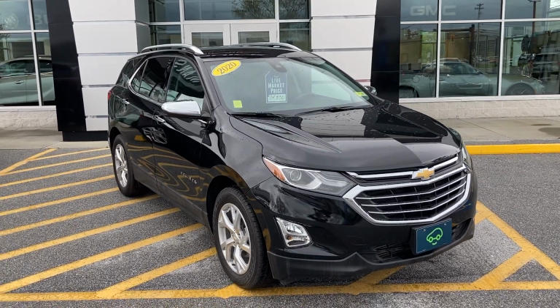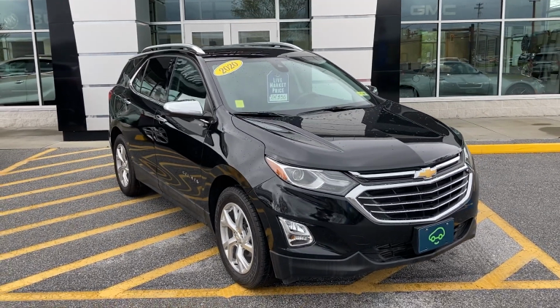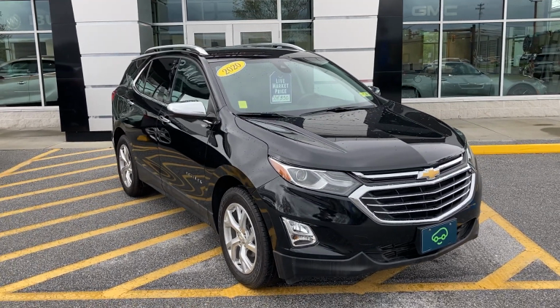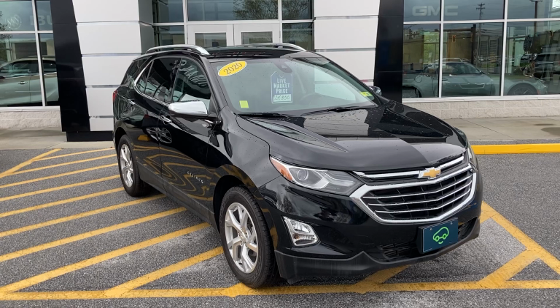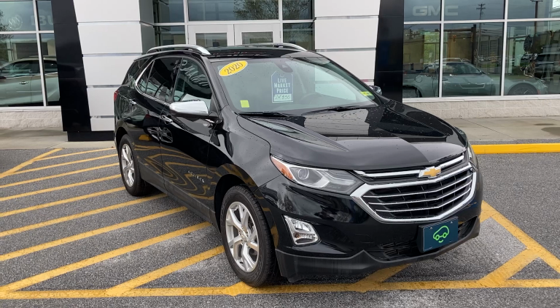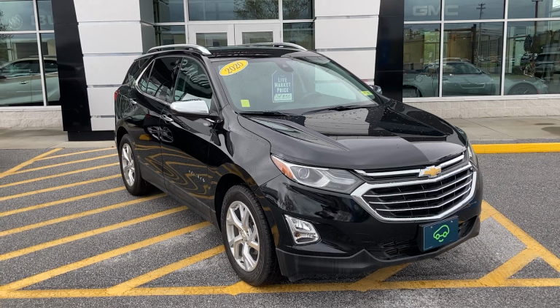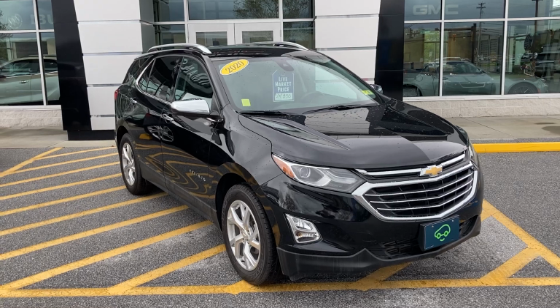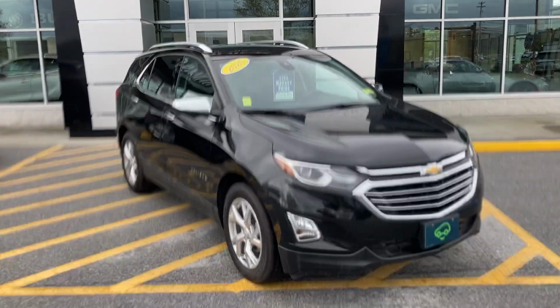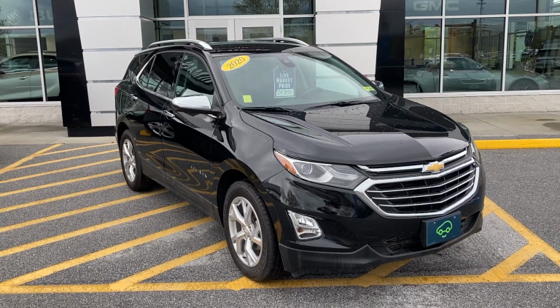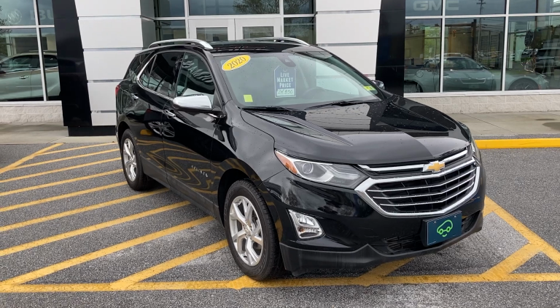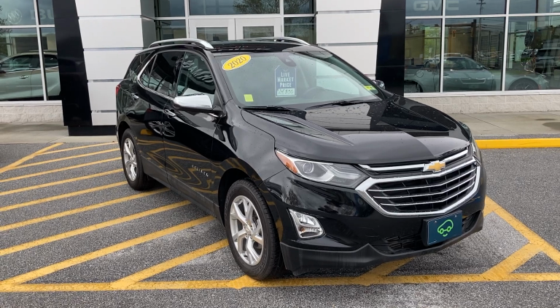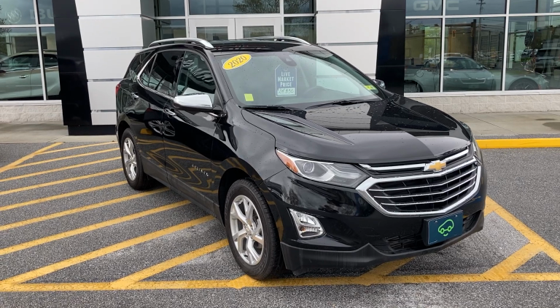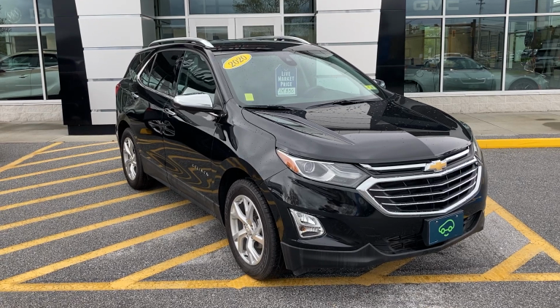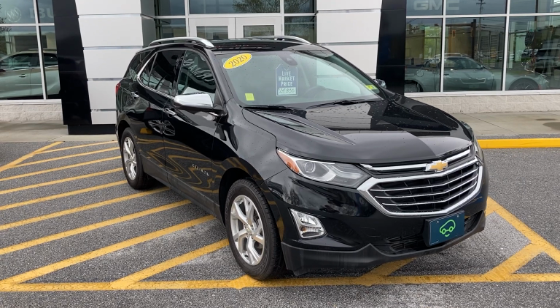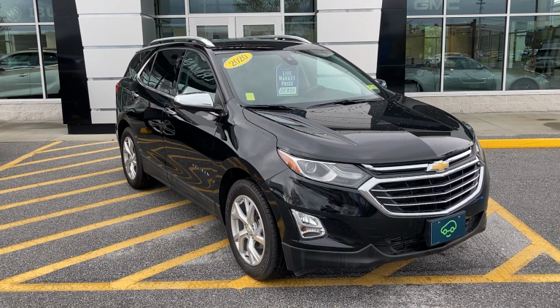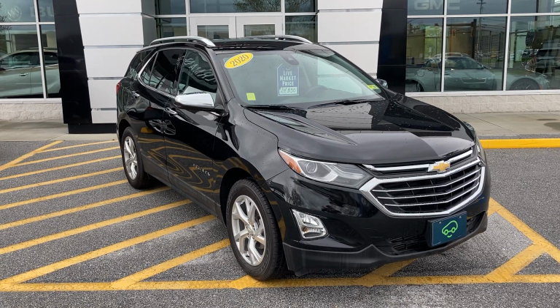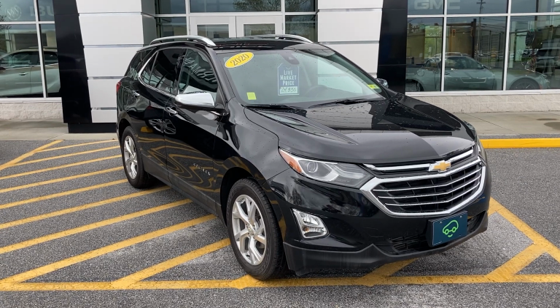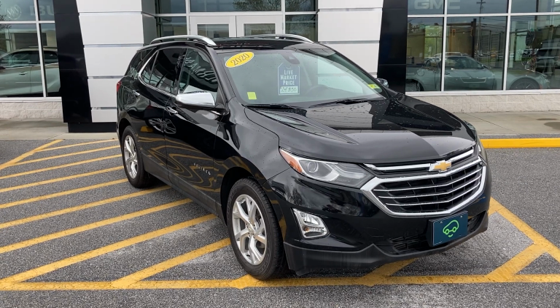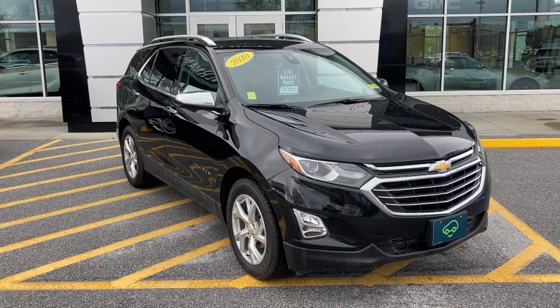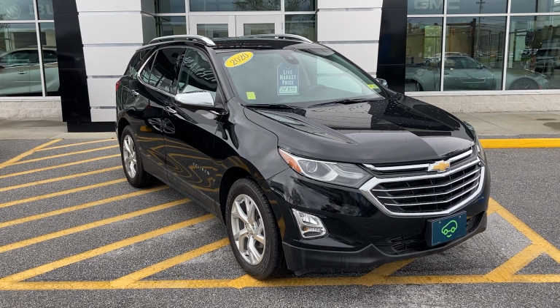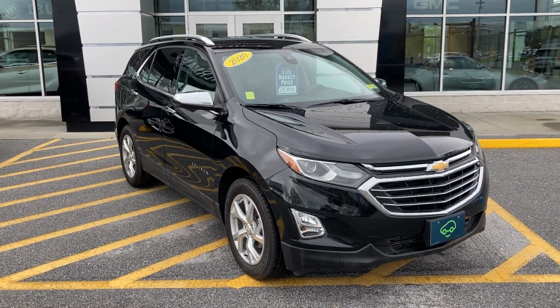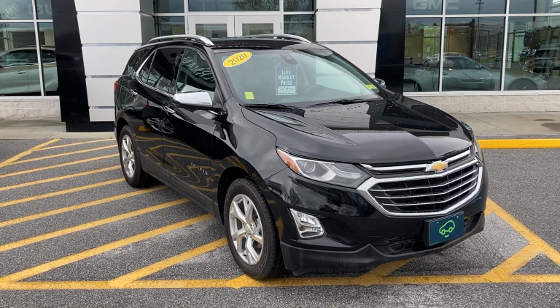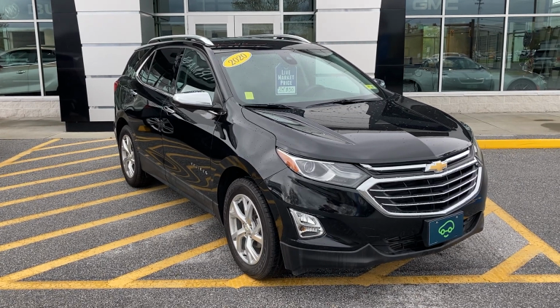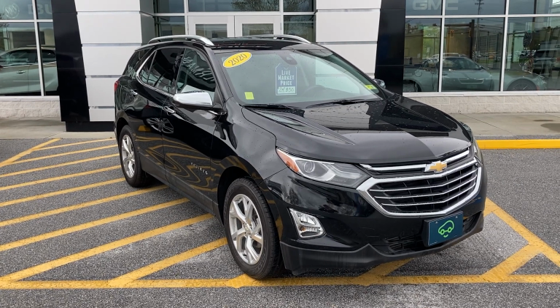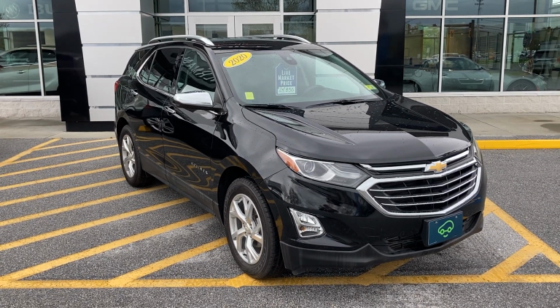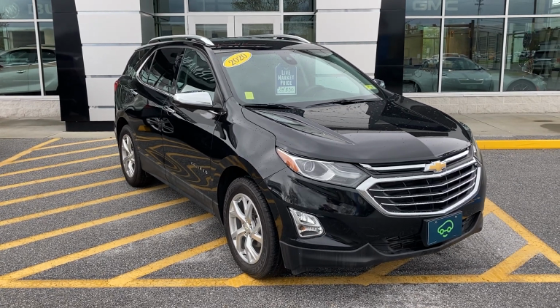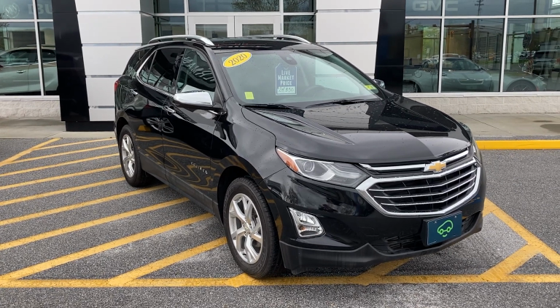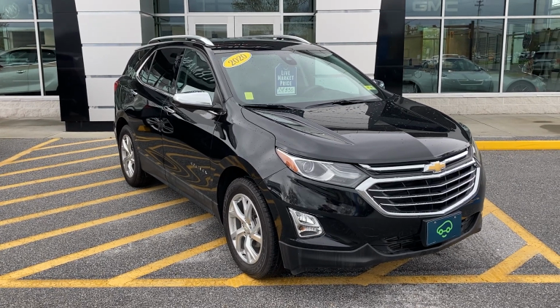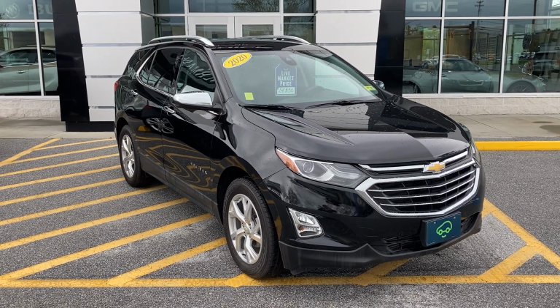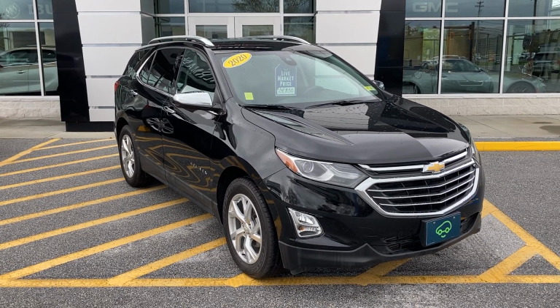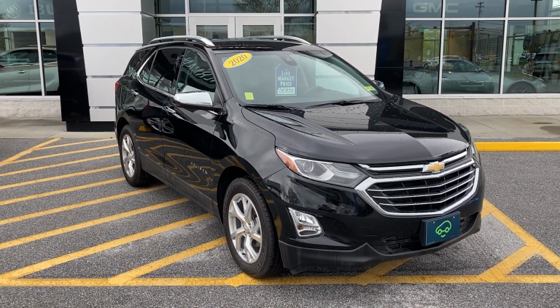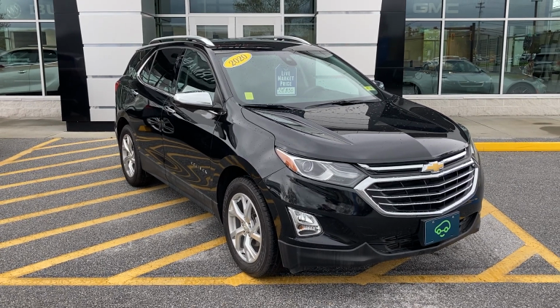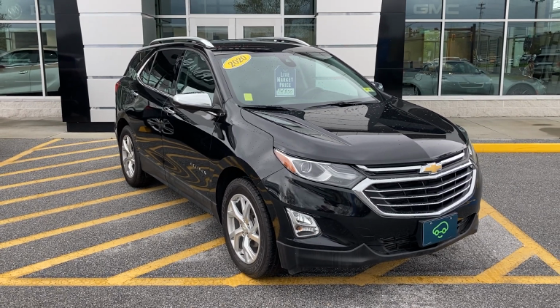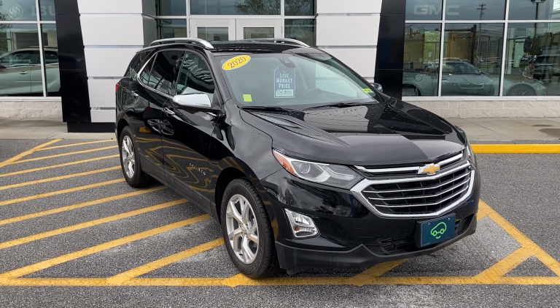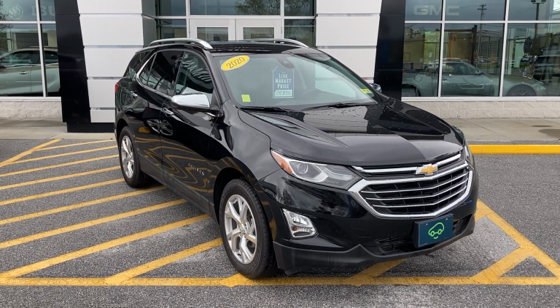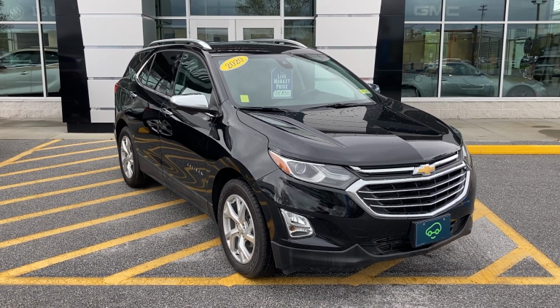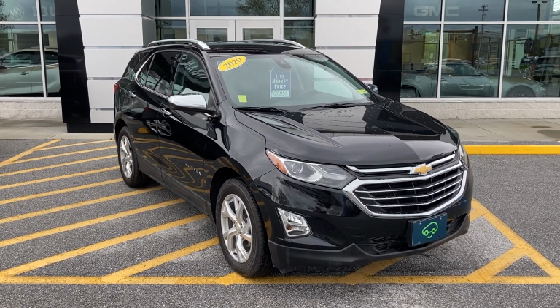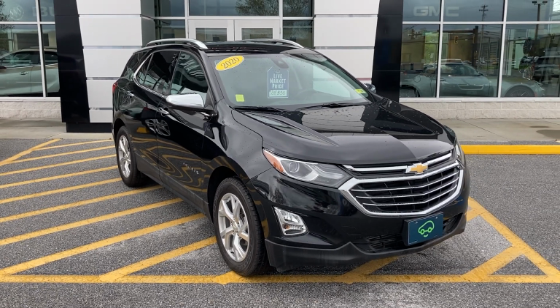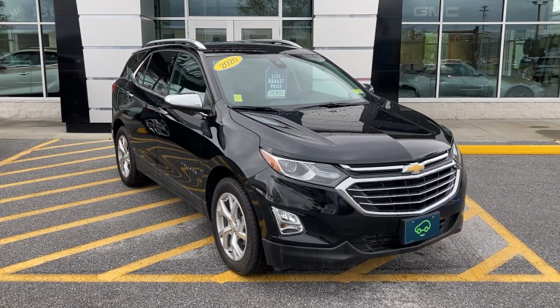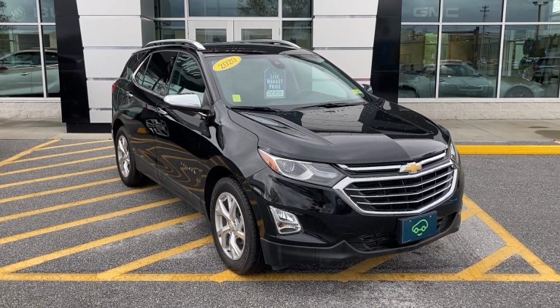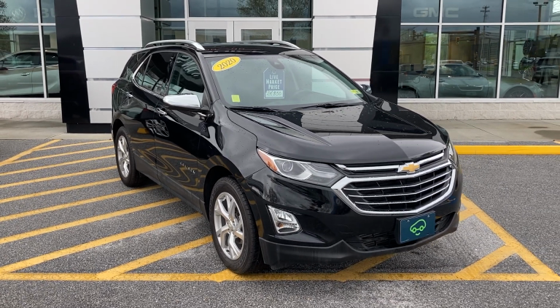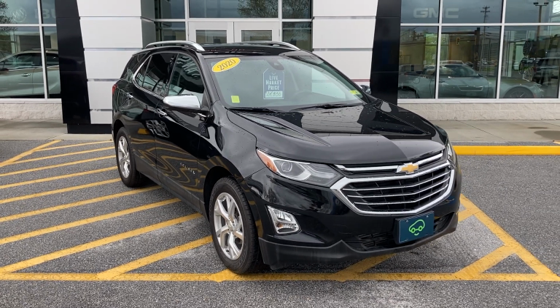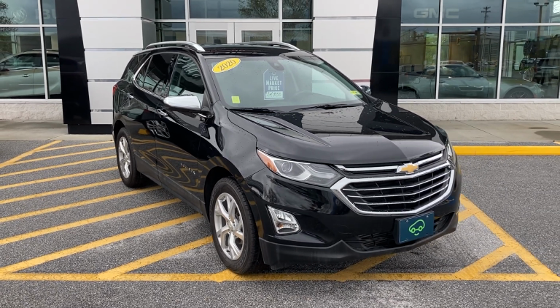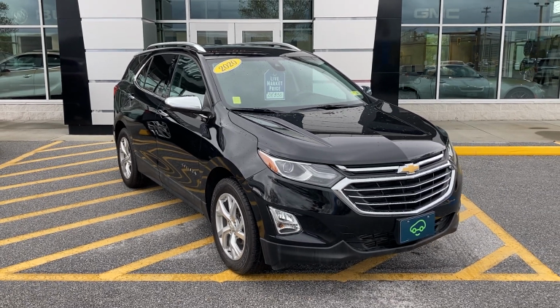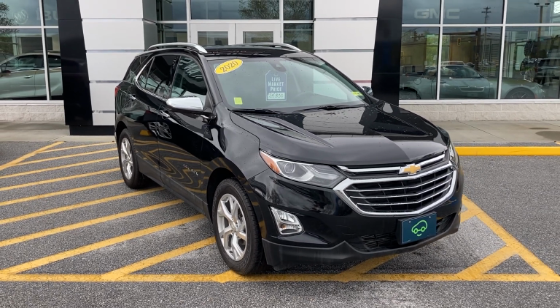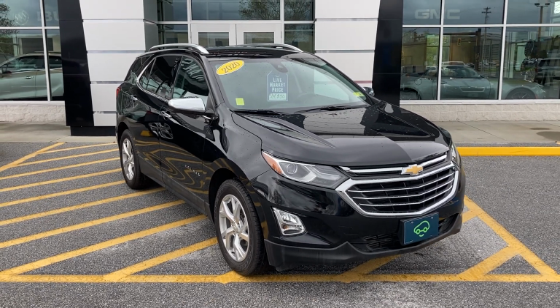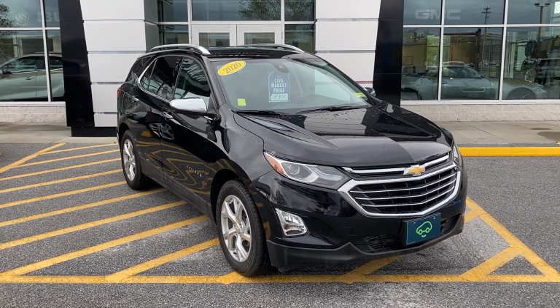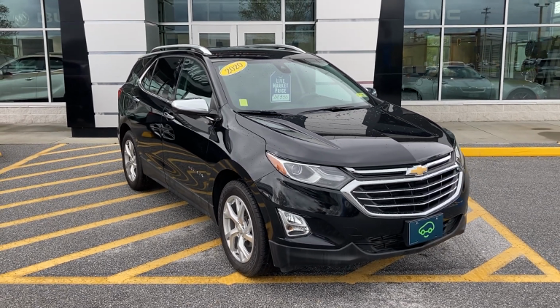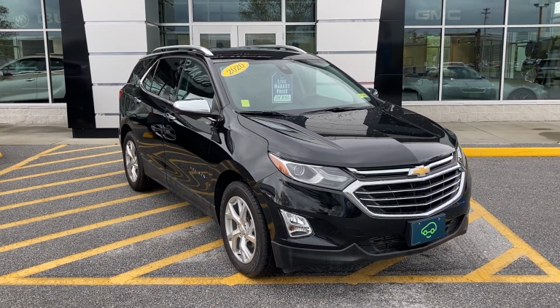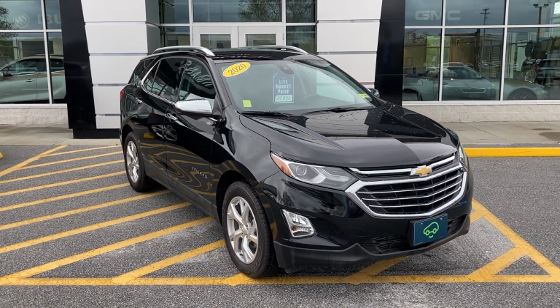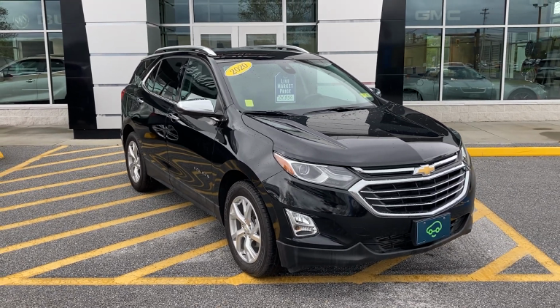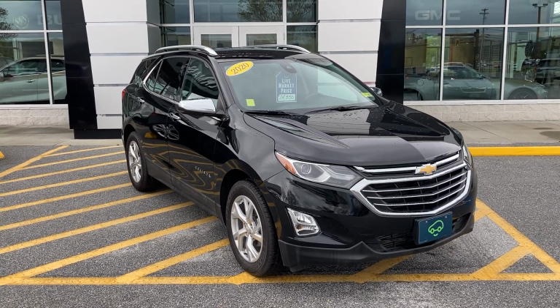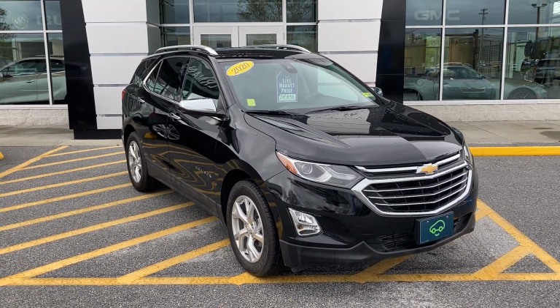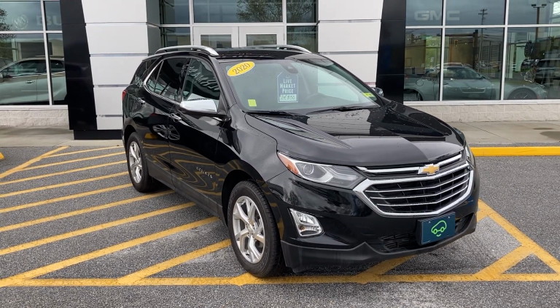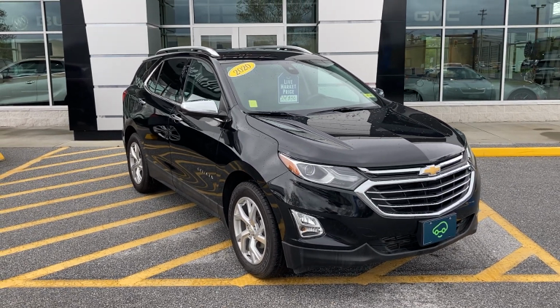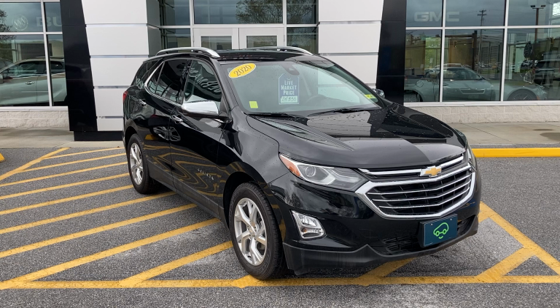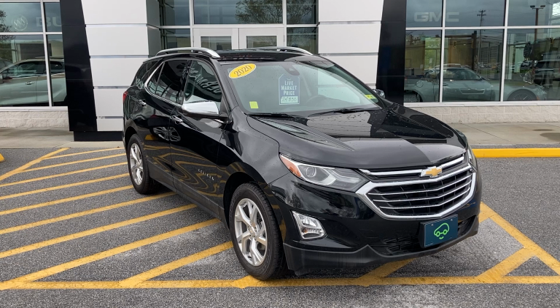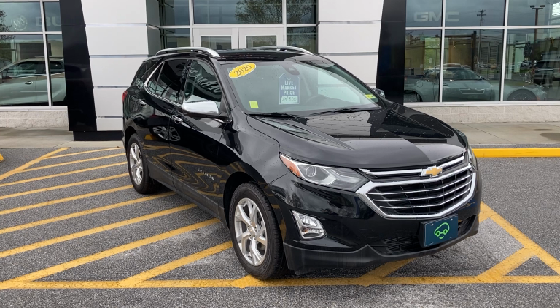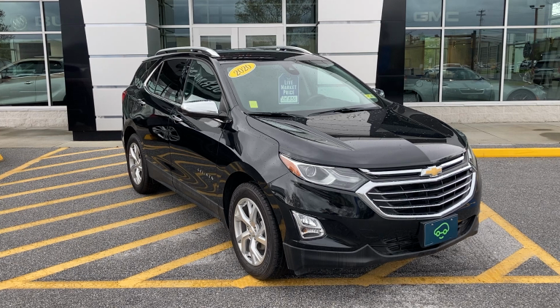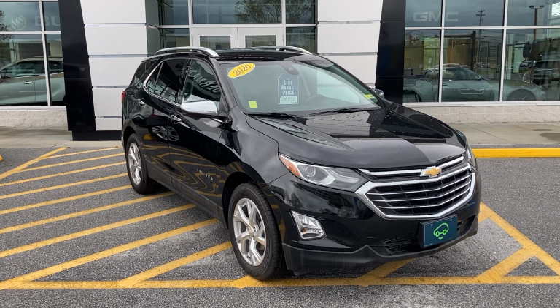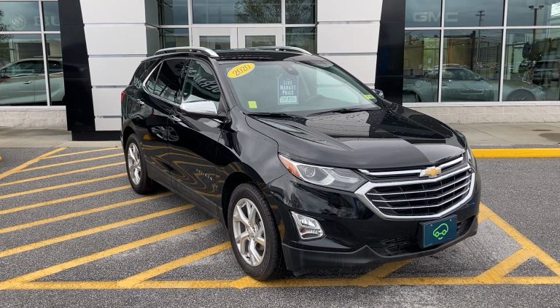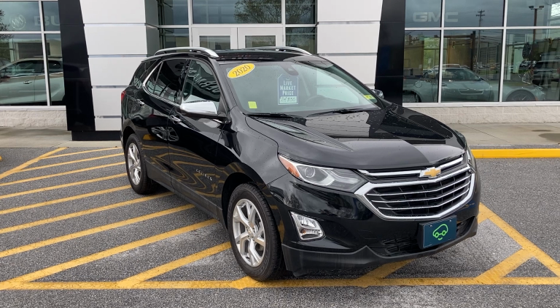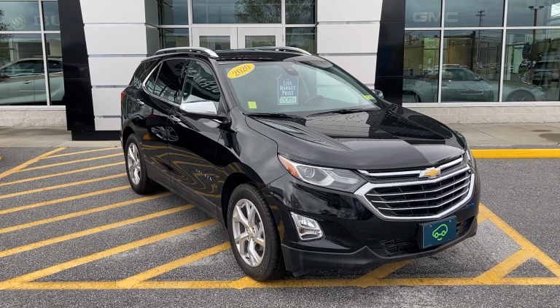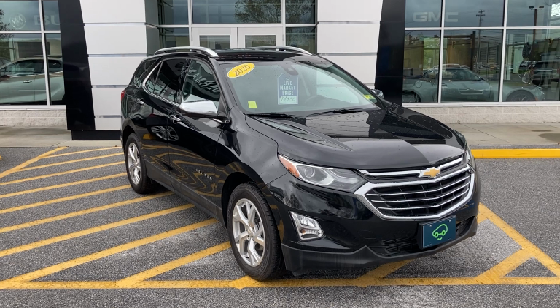Thank you for your request for information on this 2020 Chevrolet Equinox. This is the all-wheel drive Premier.